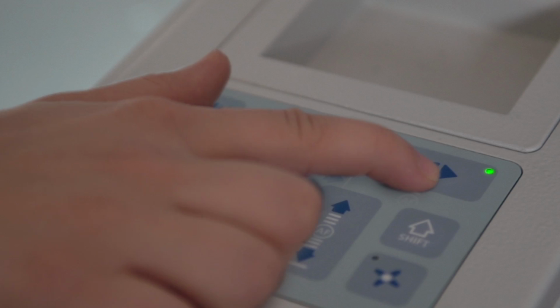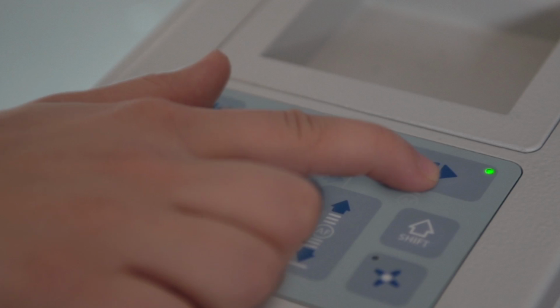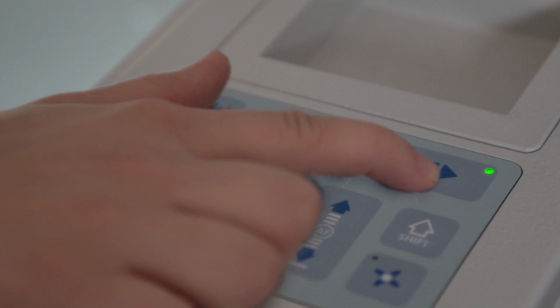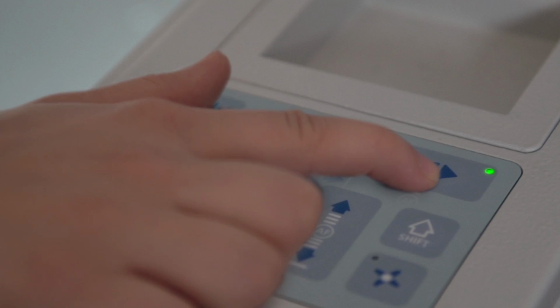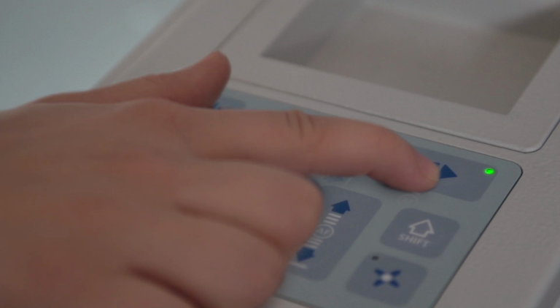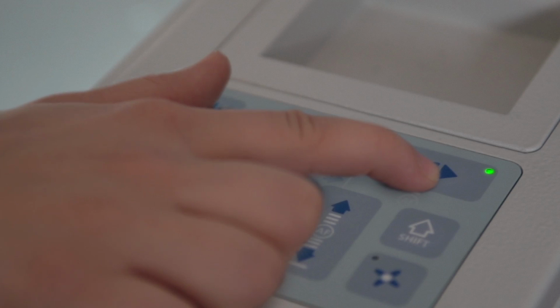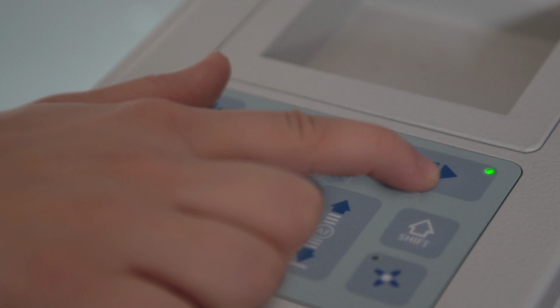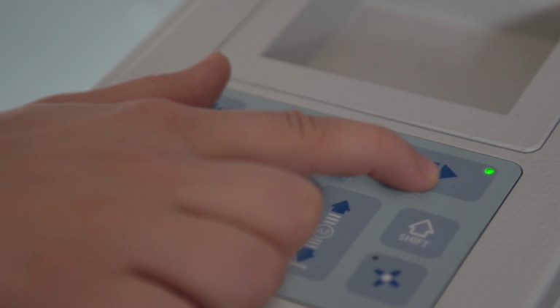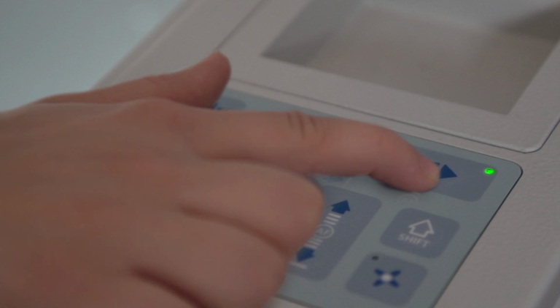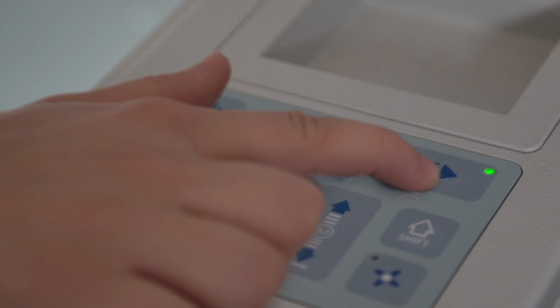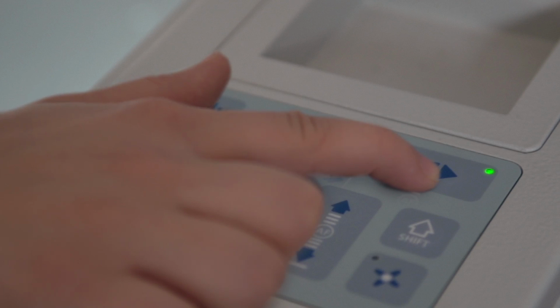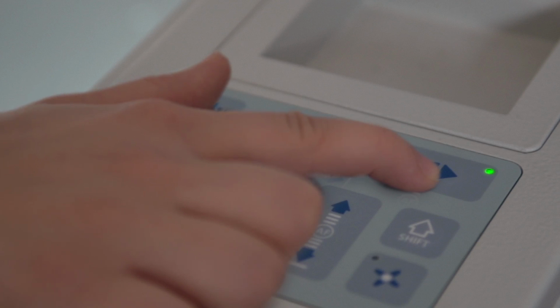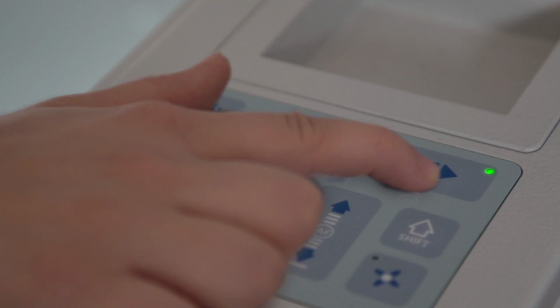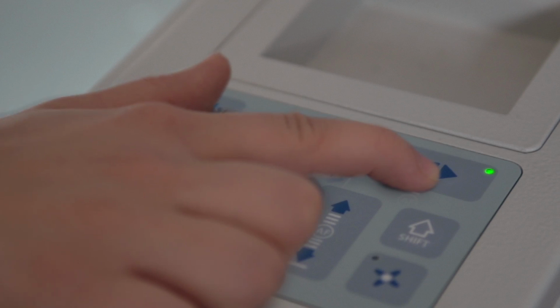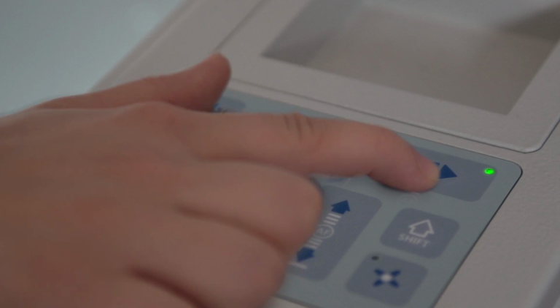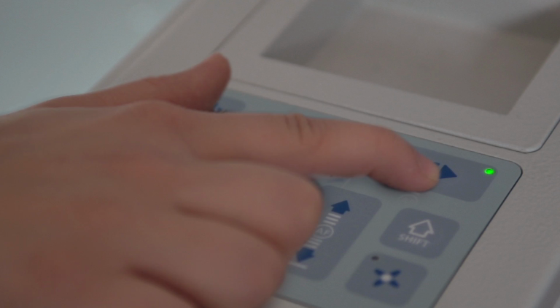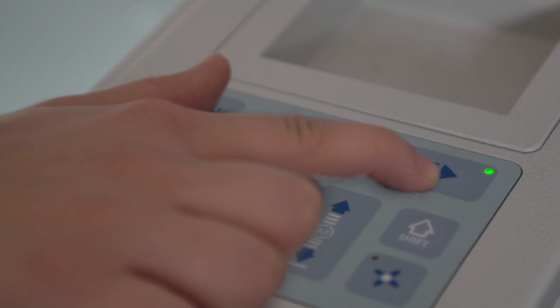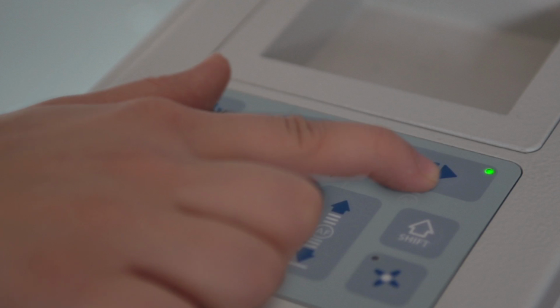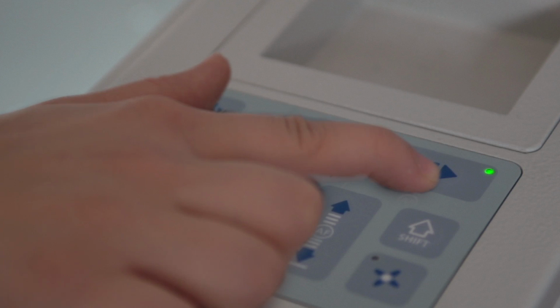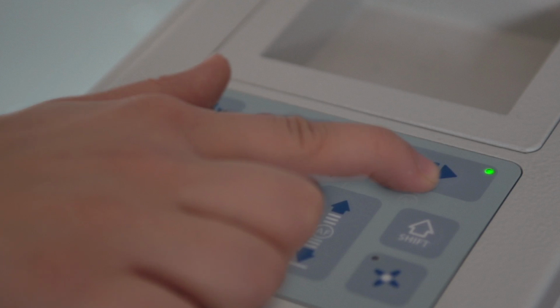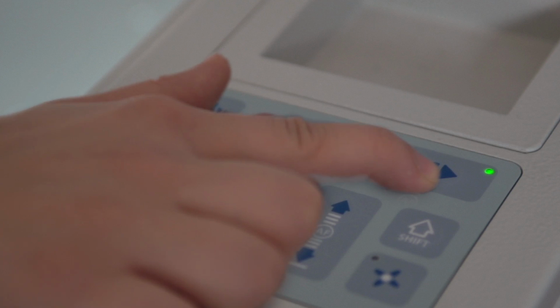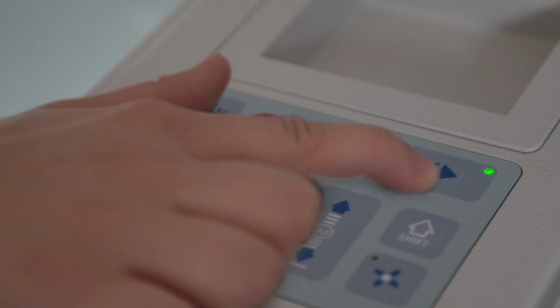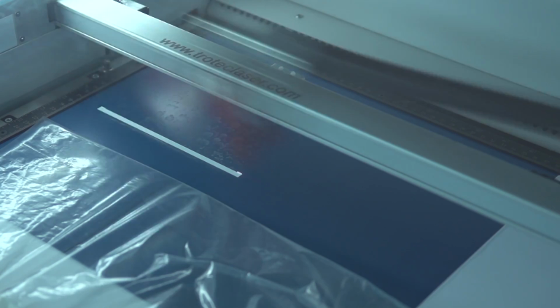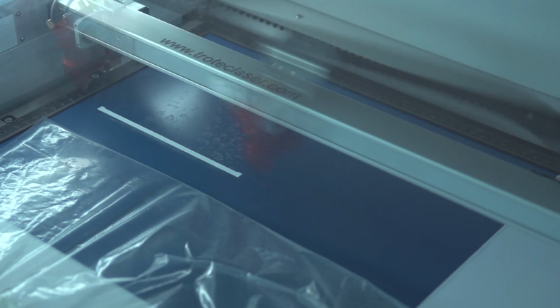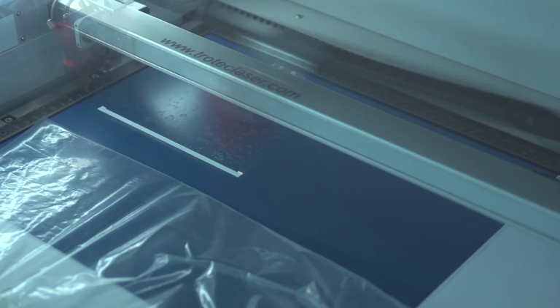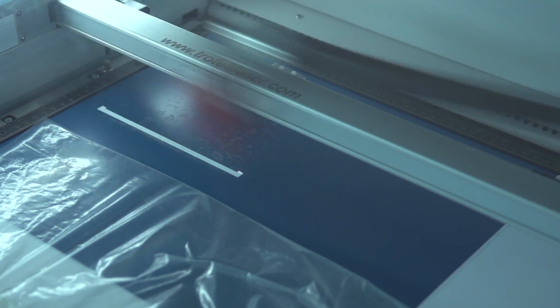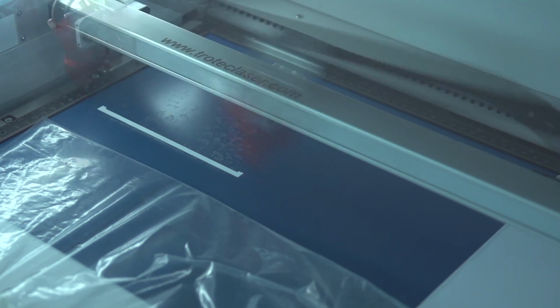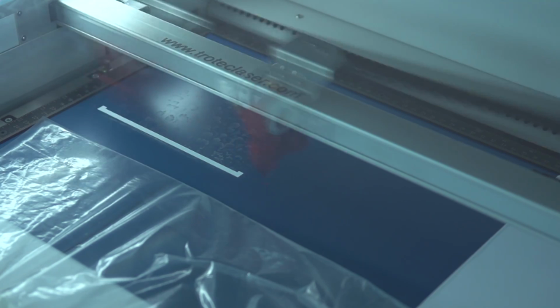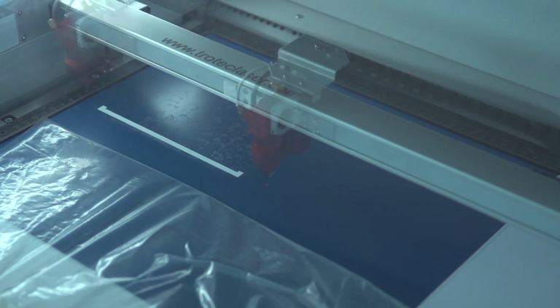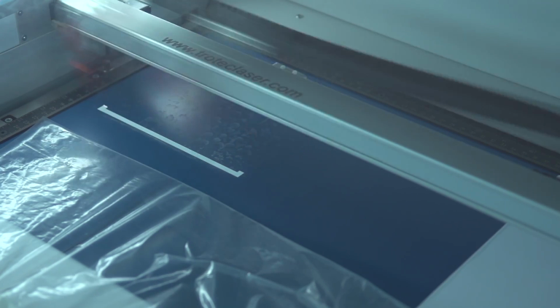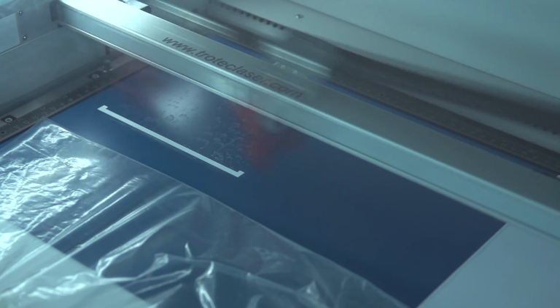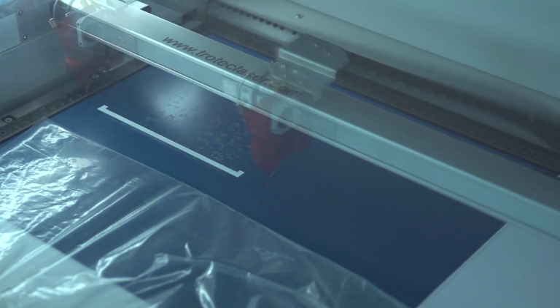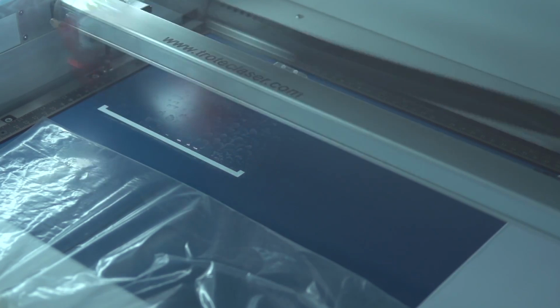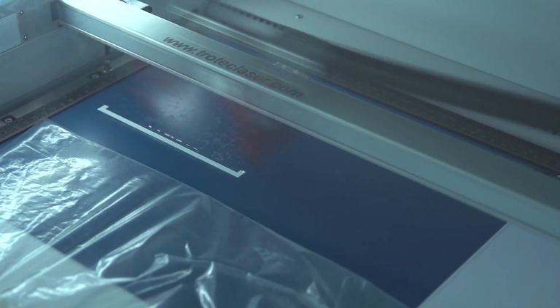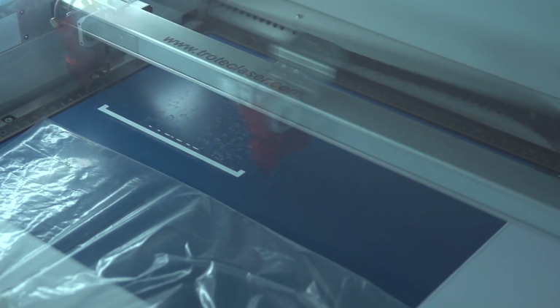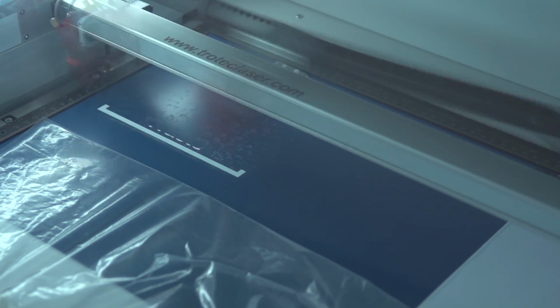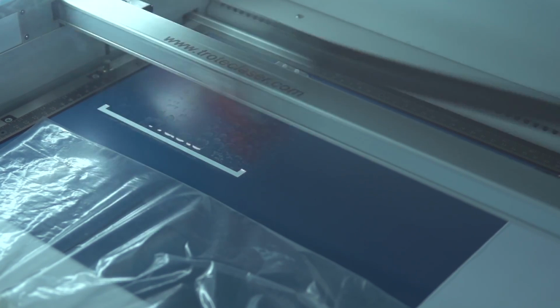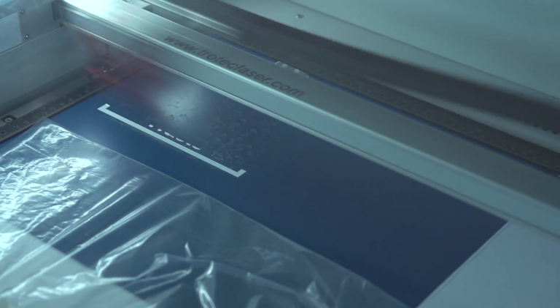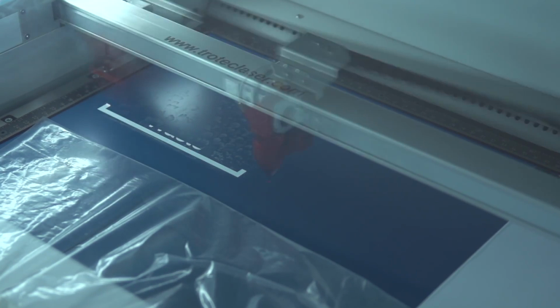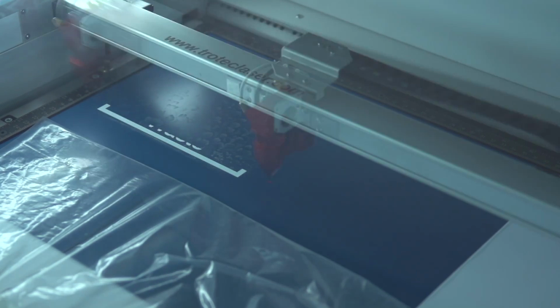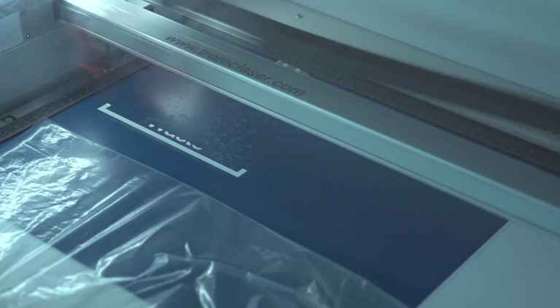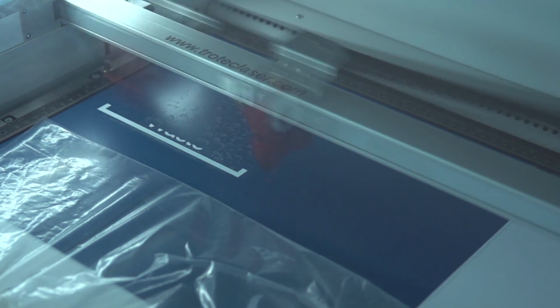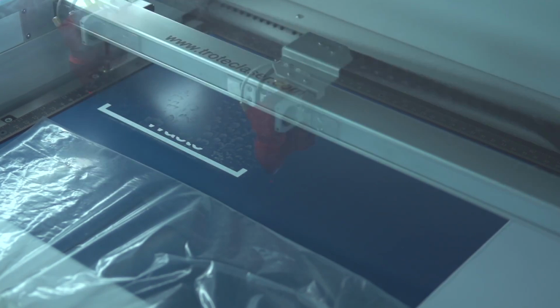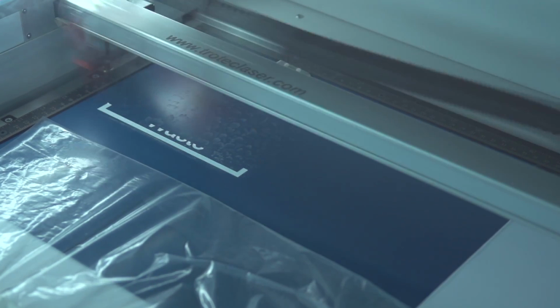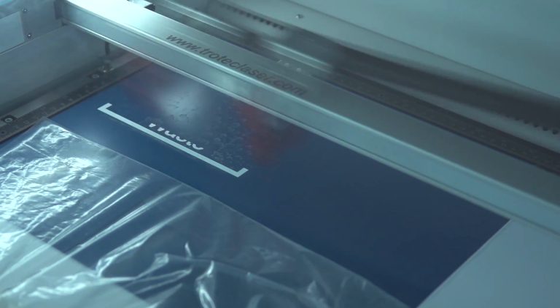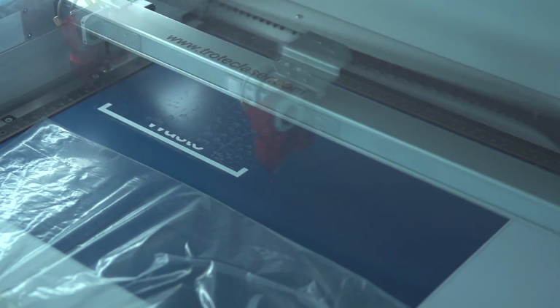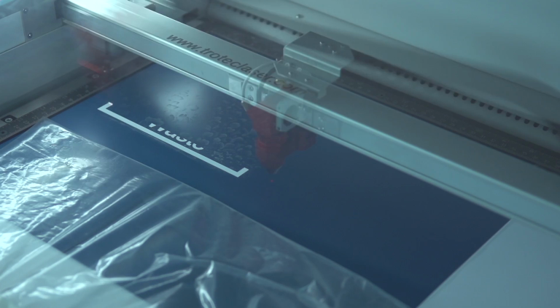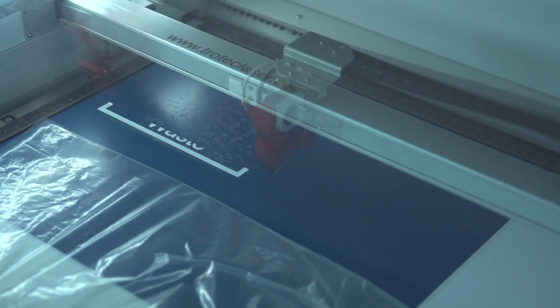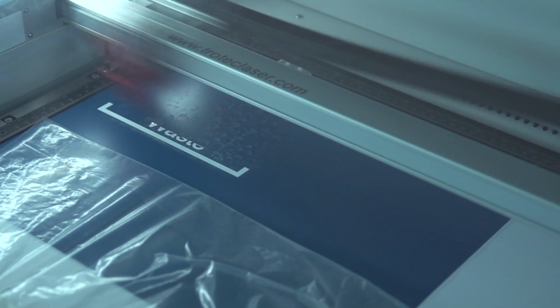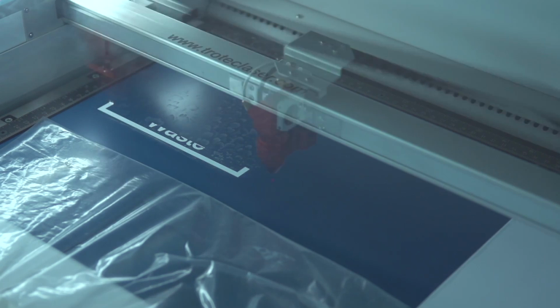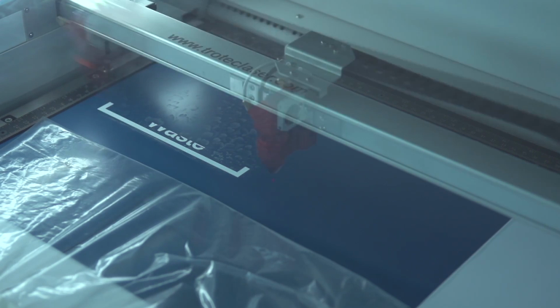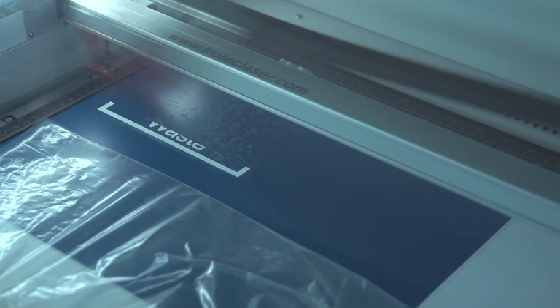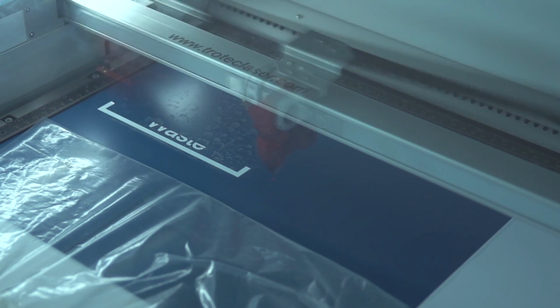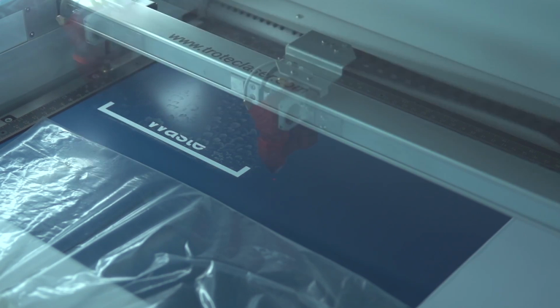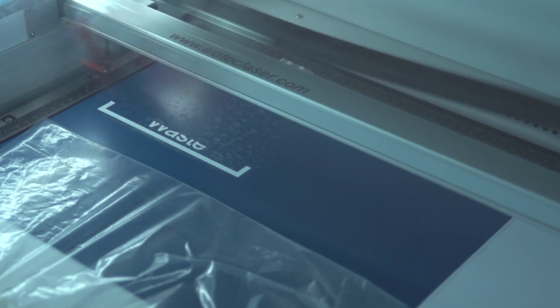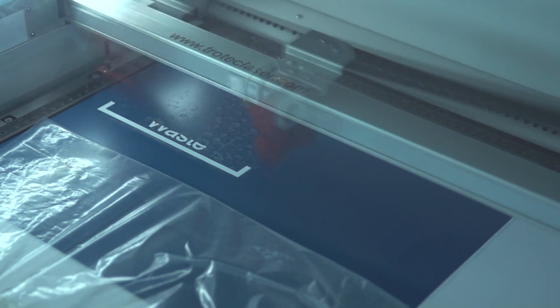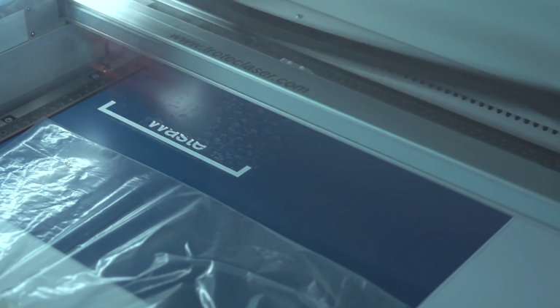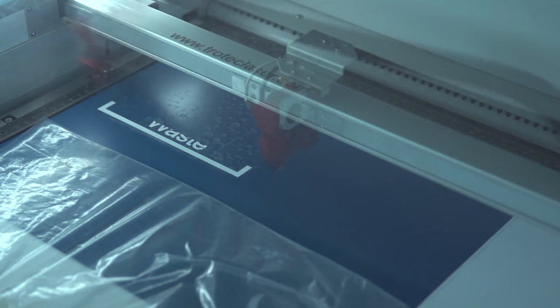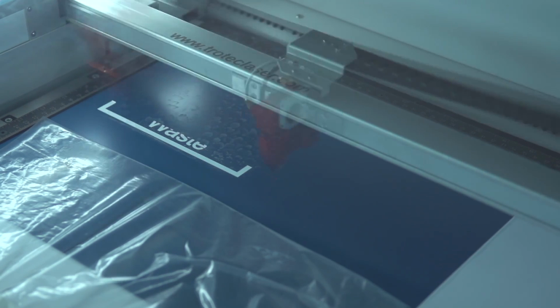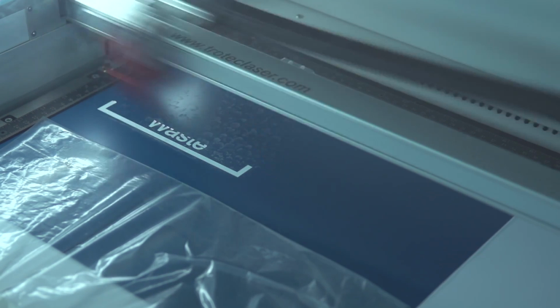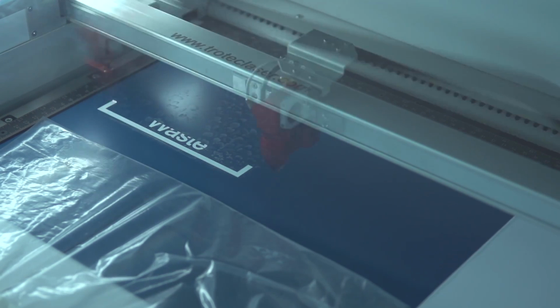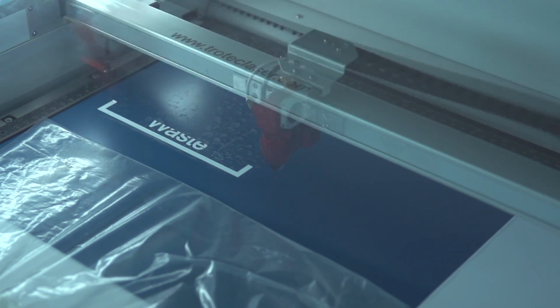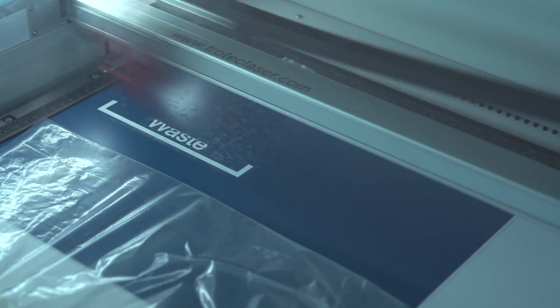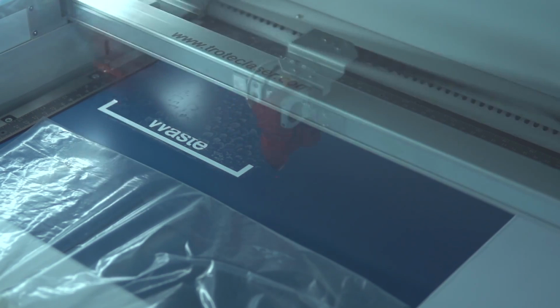Once the laser is in focus, just hit the start button and the laser will start to engrave and cut your laser job.